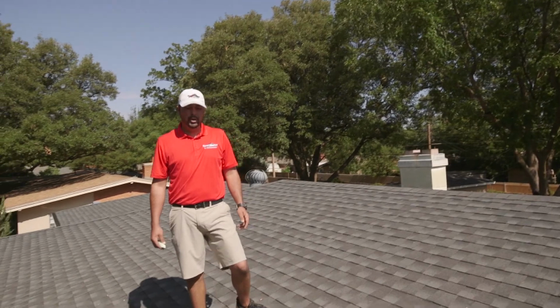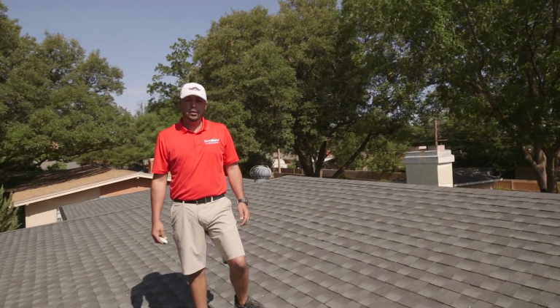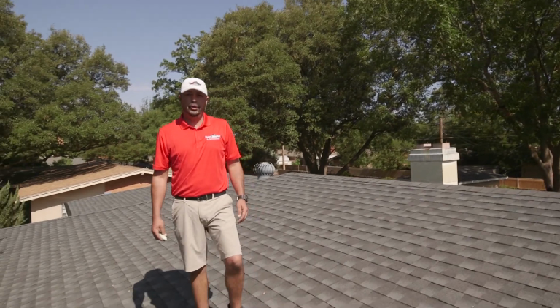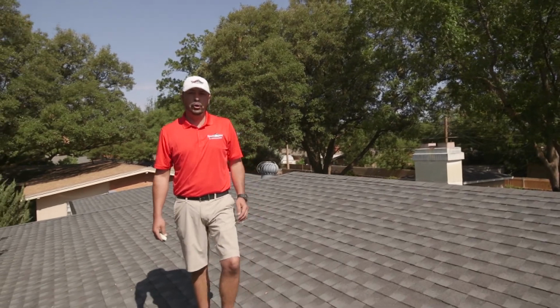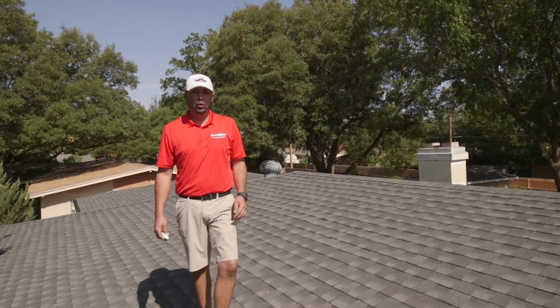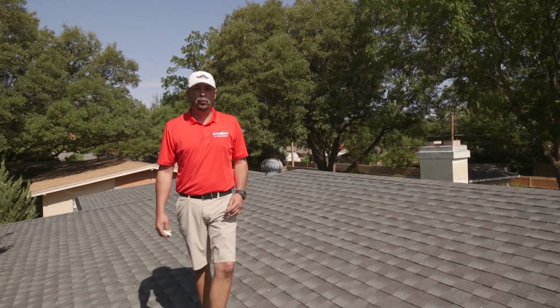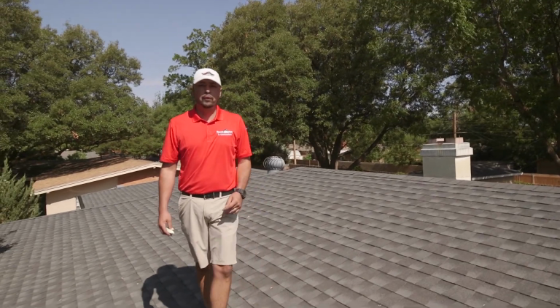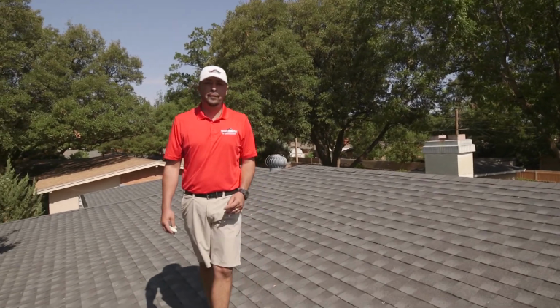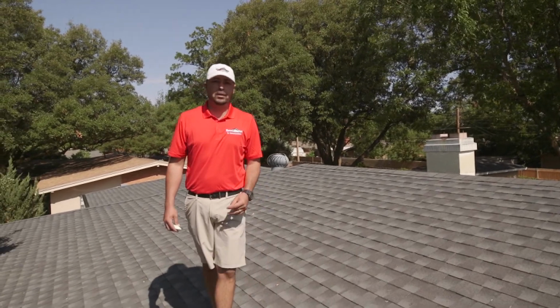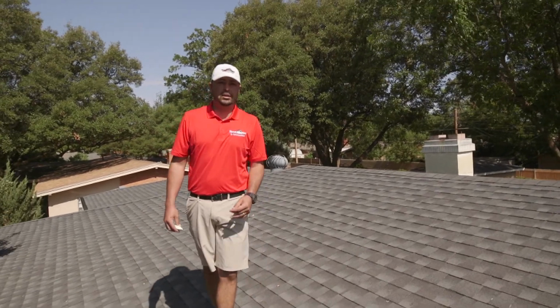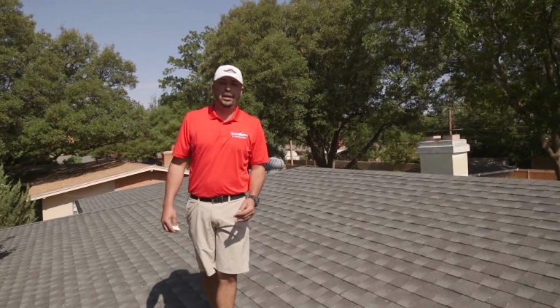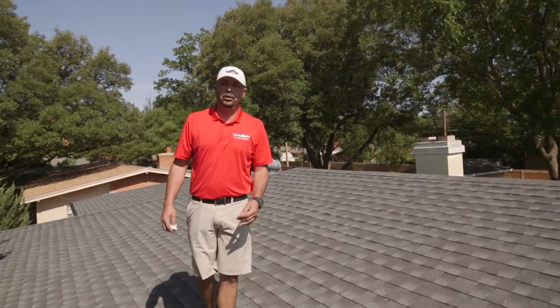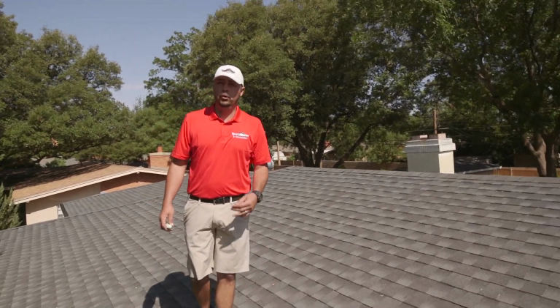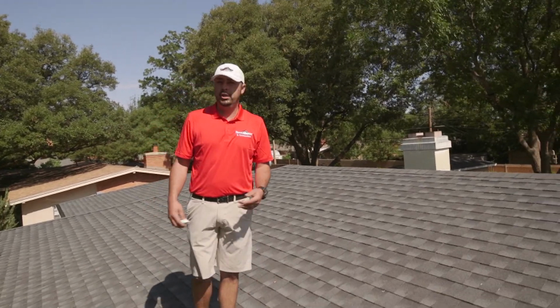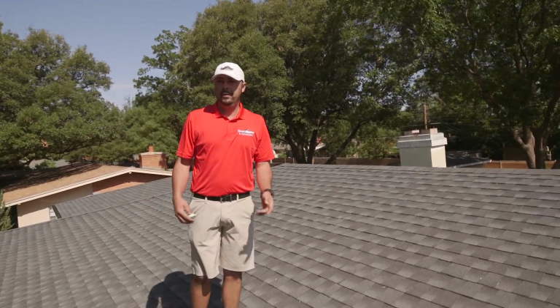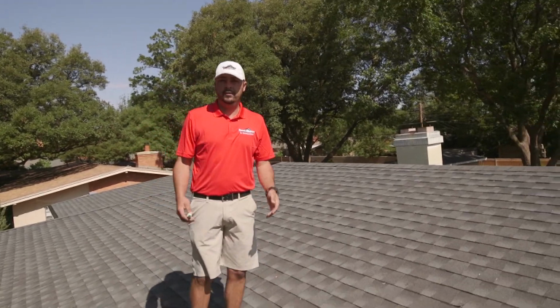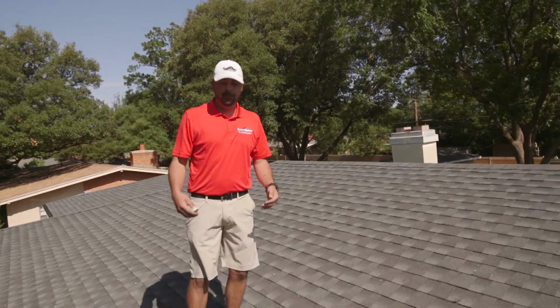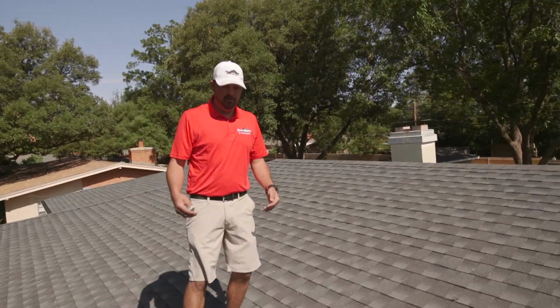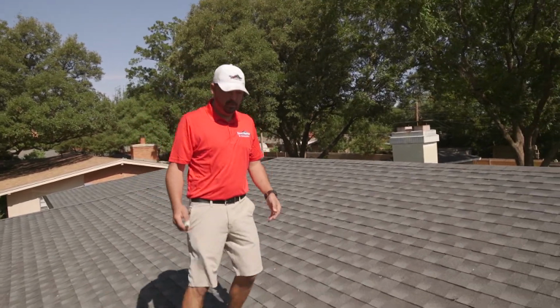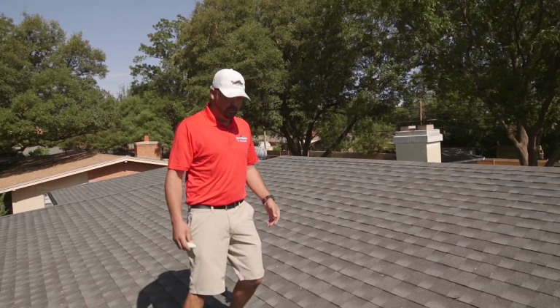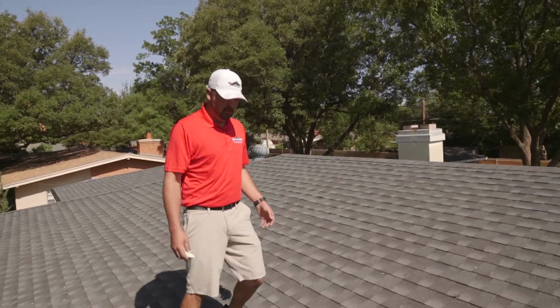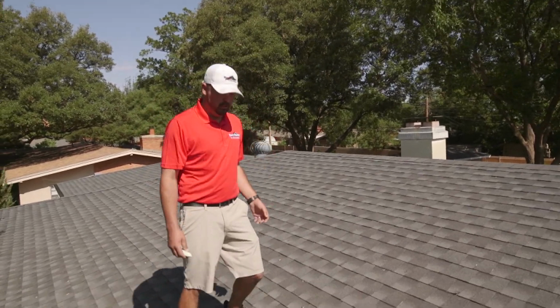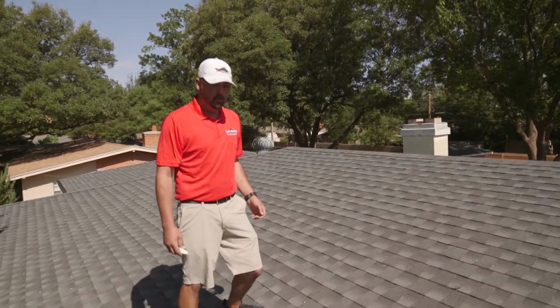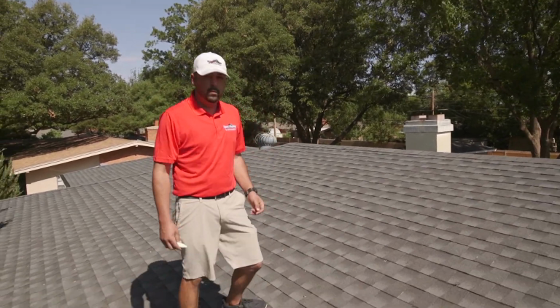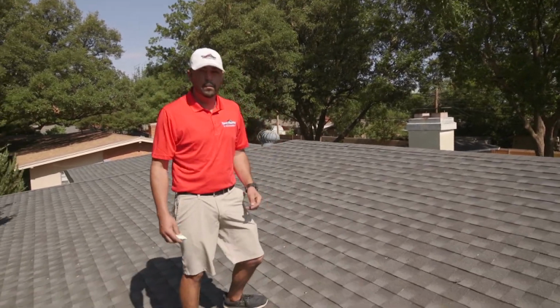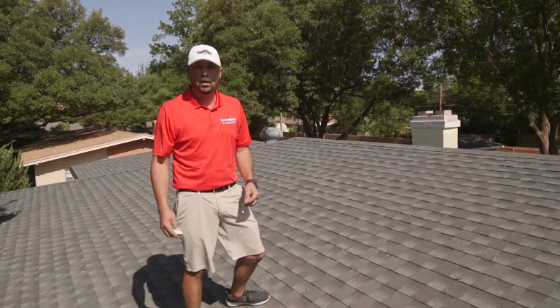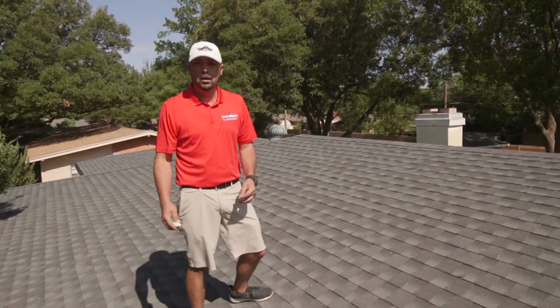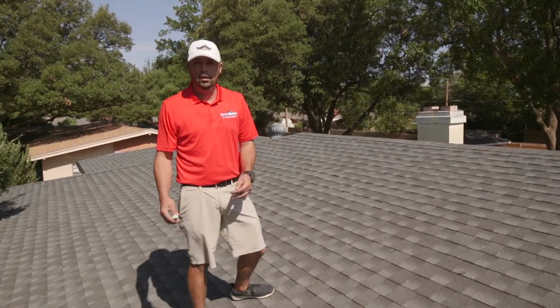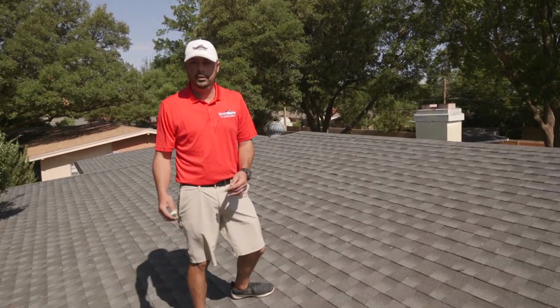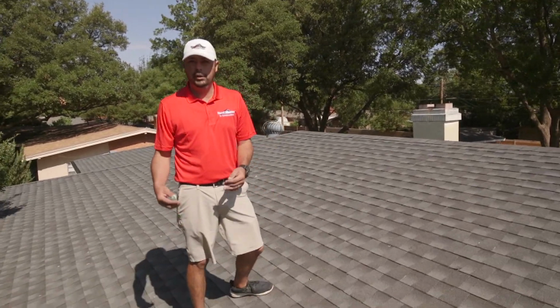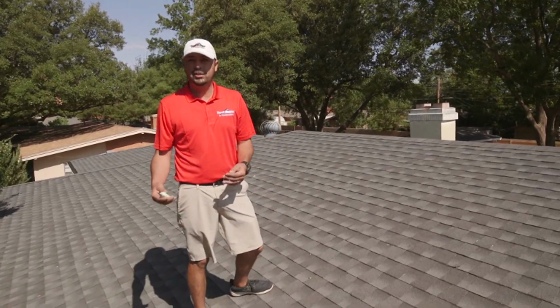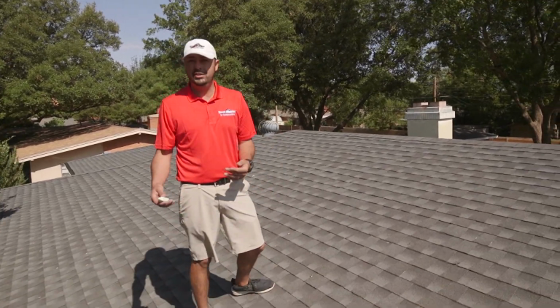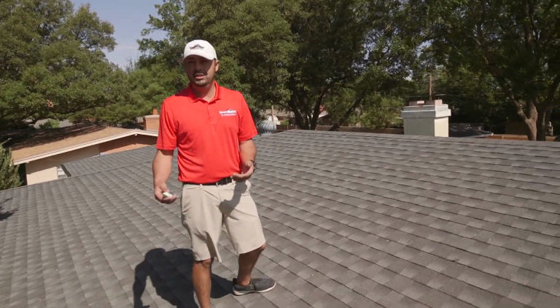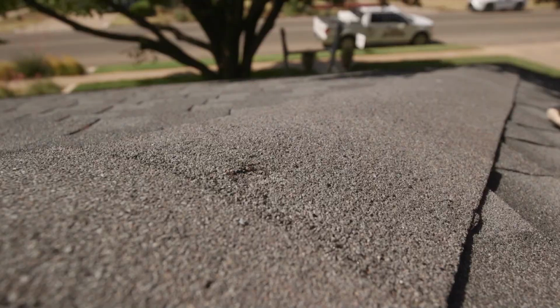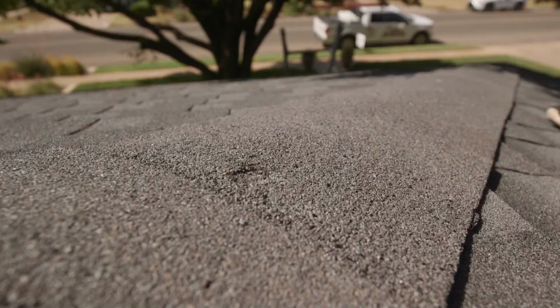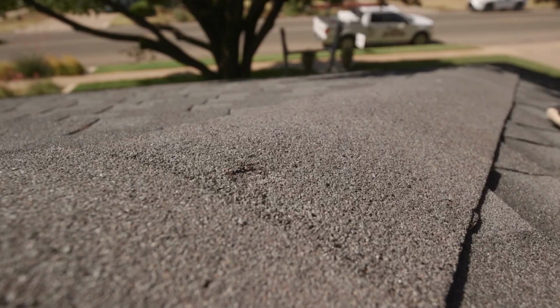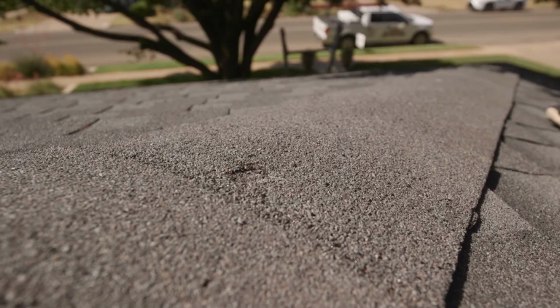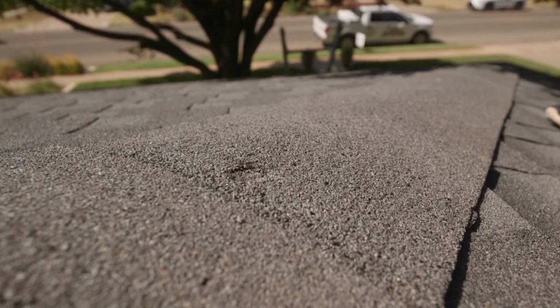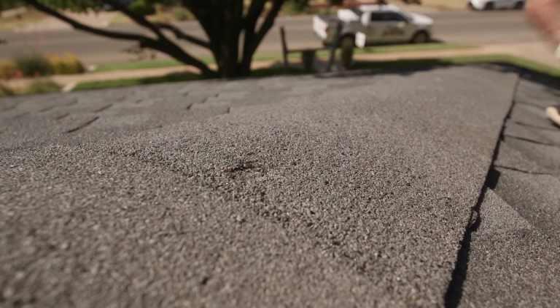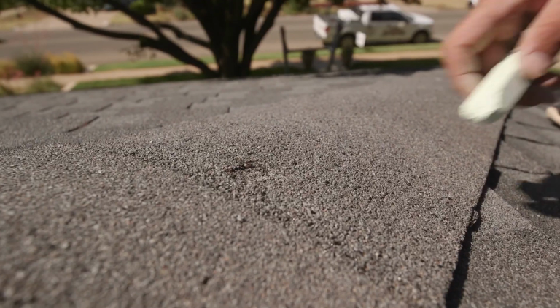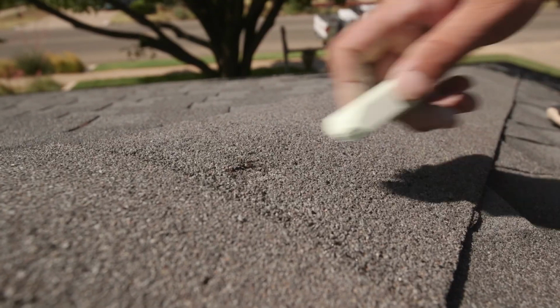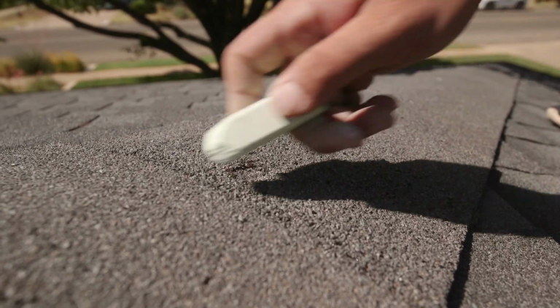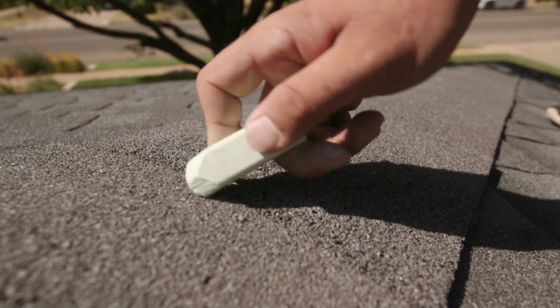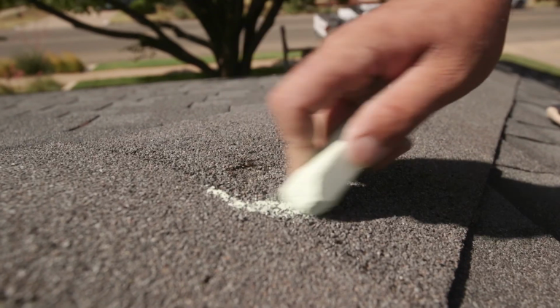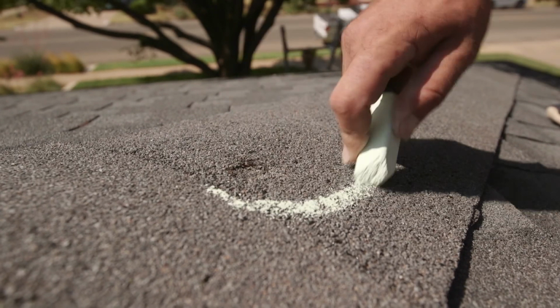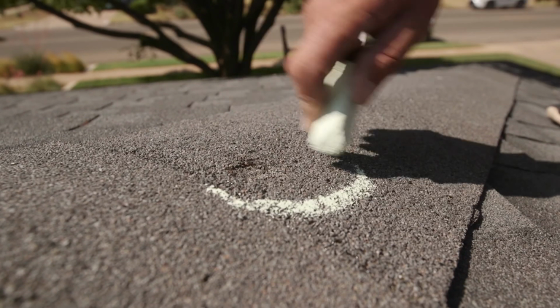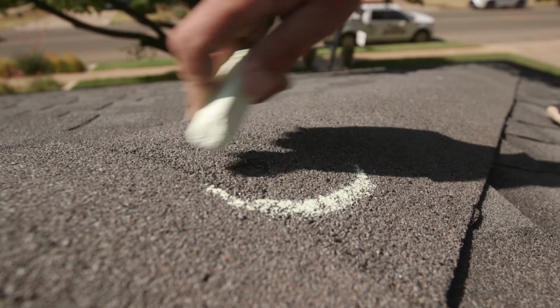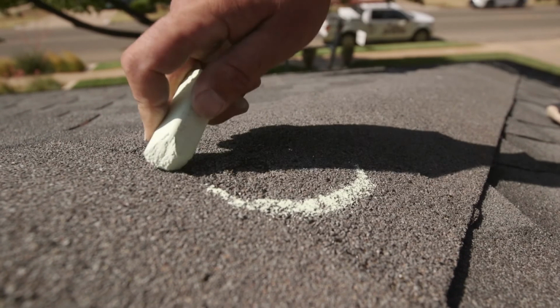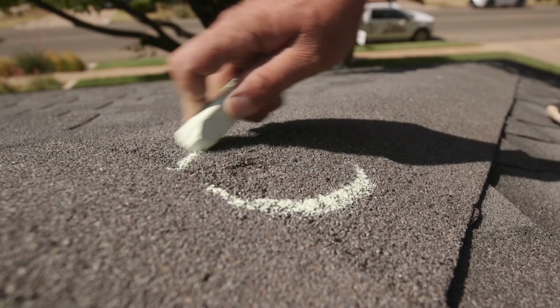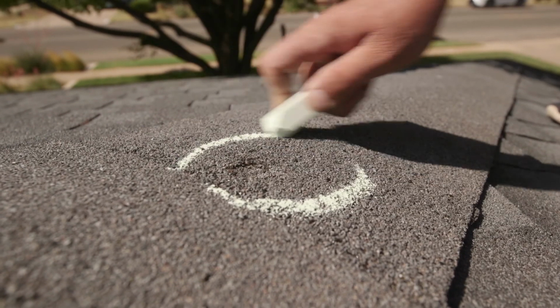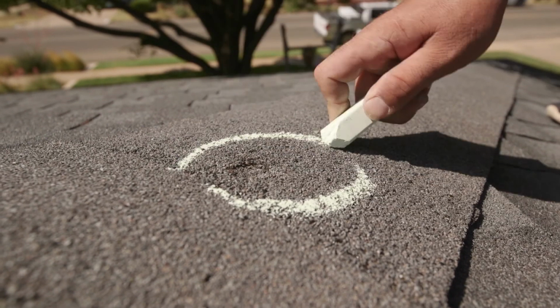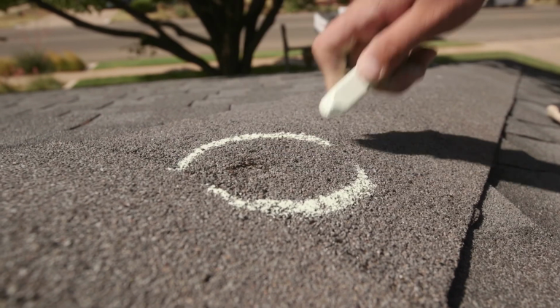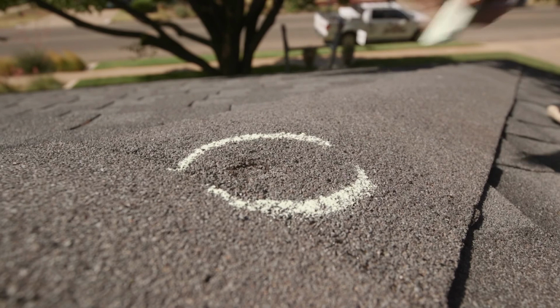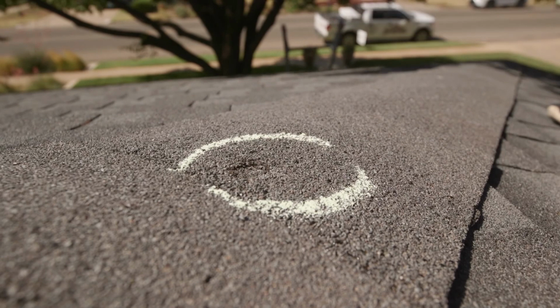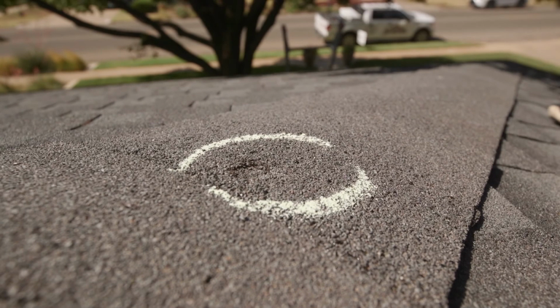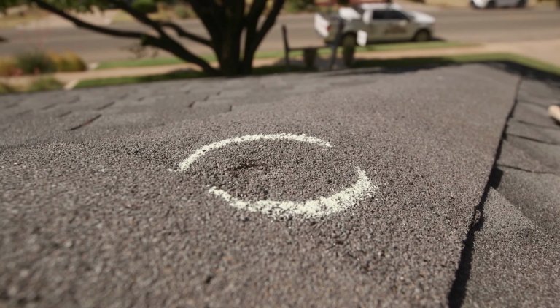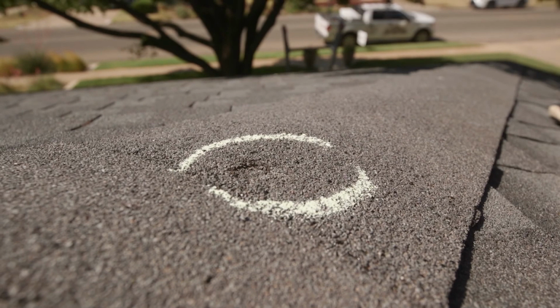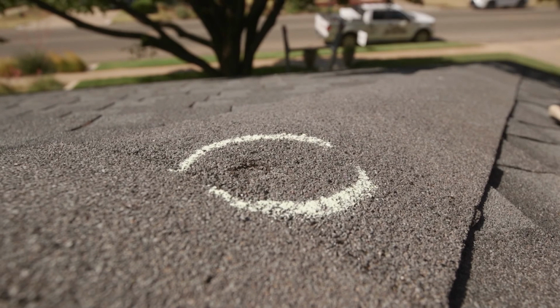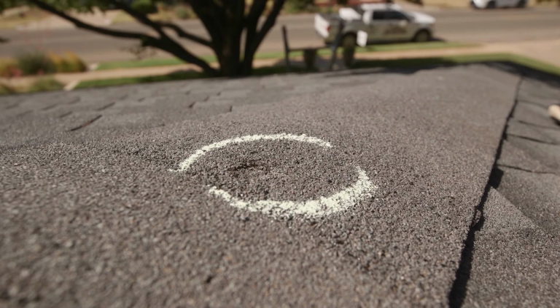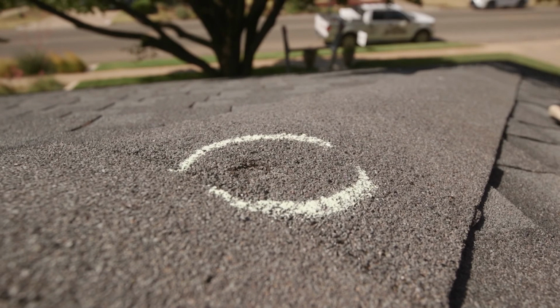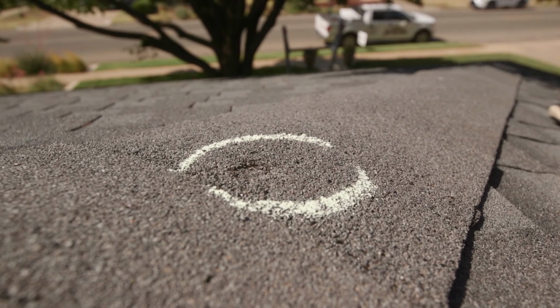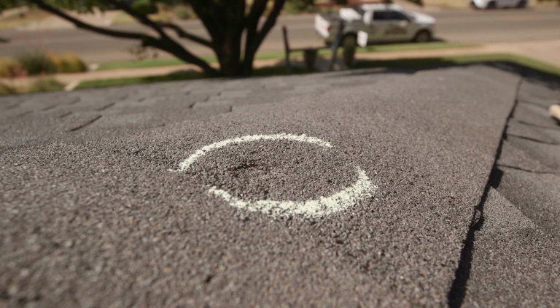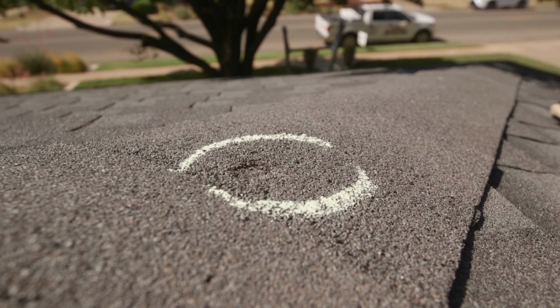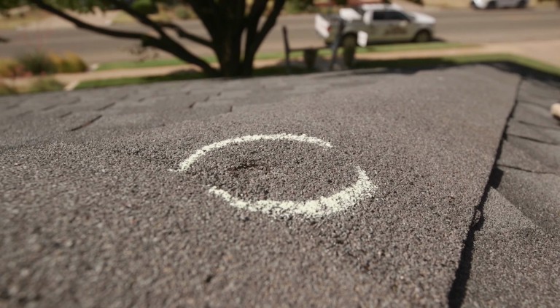We're here on a newer roof. It's got newer damage from this year's storm. You're going to see that the damage actually looks worse — it's actually through the shingle.